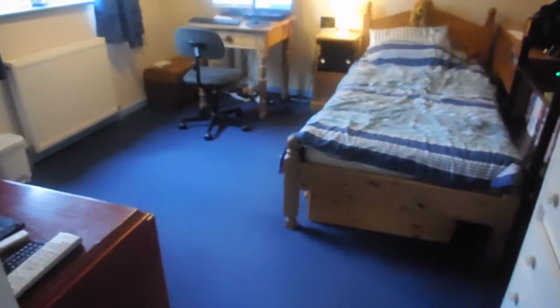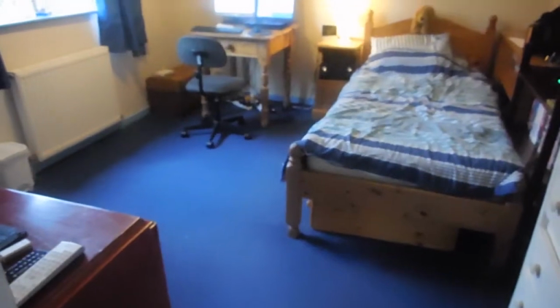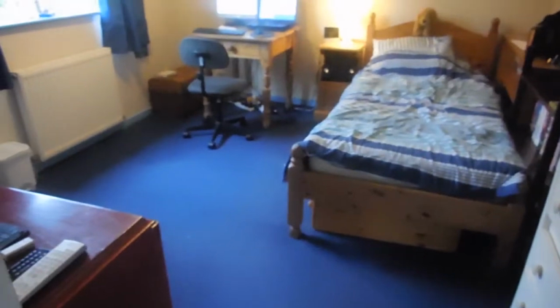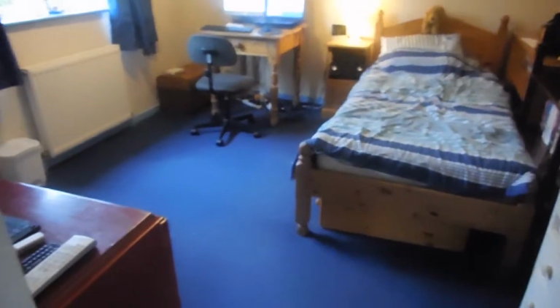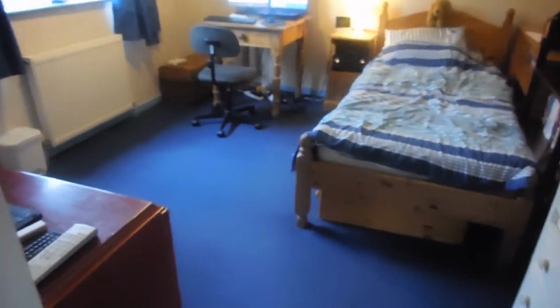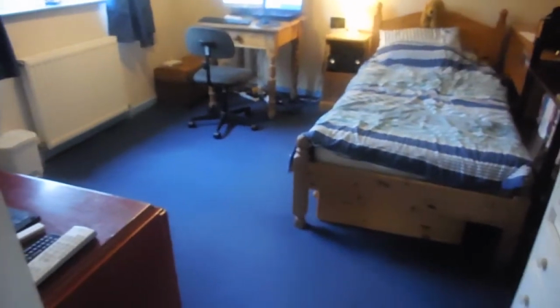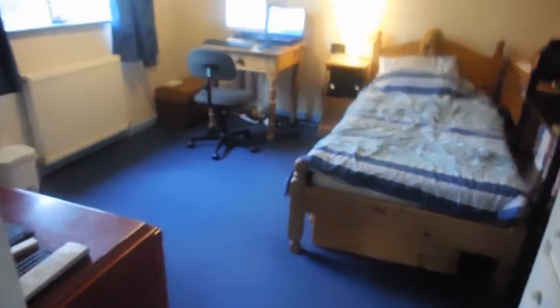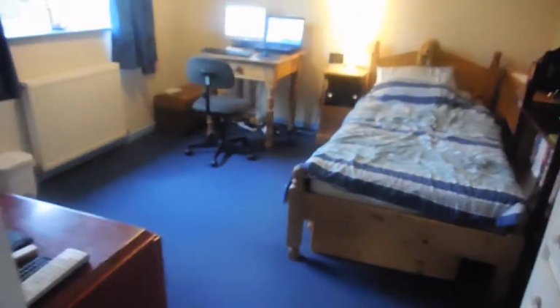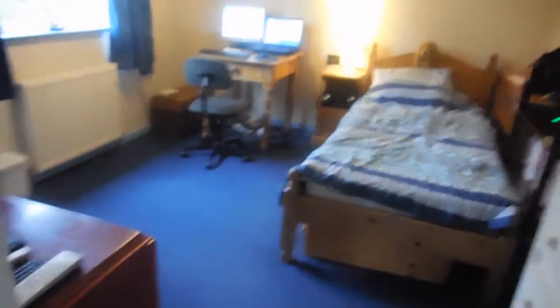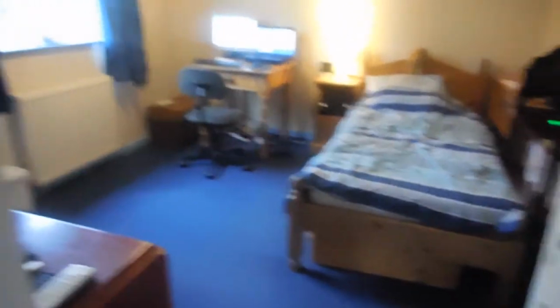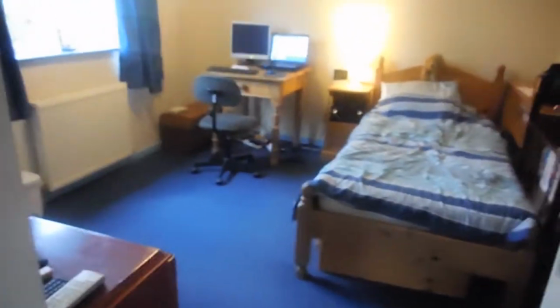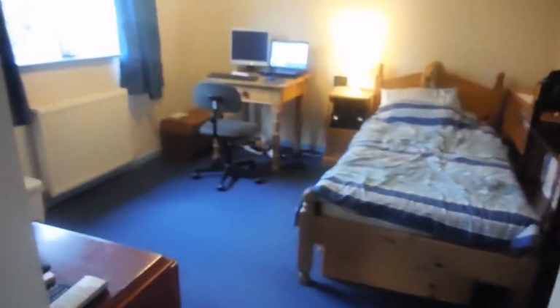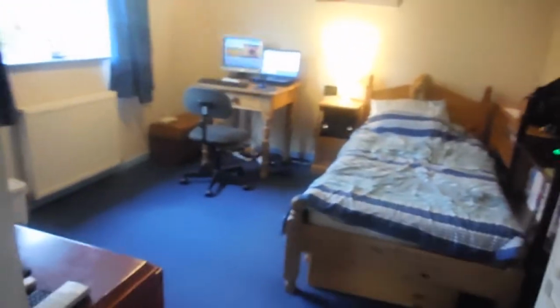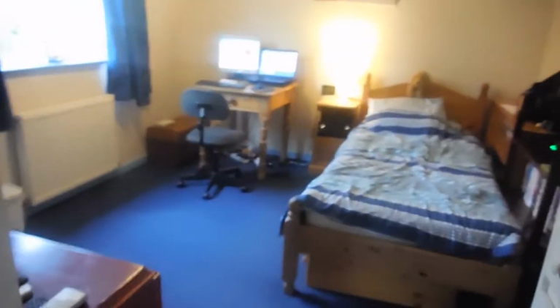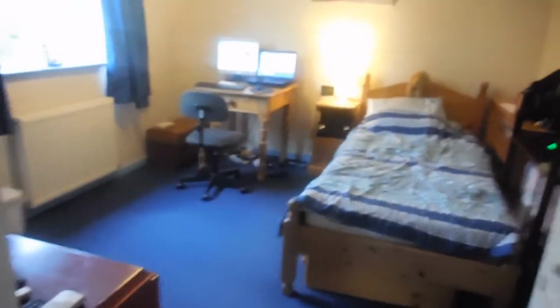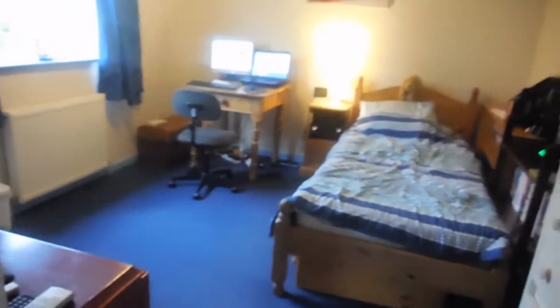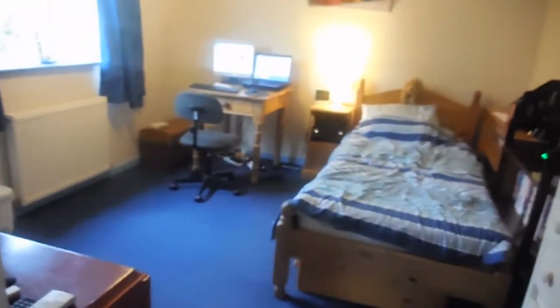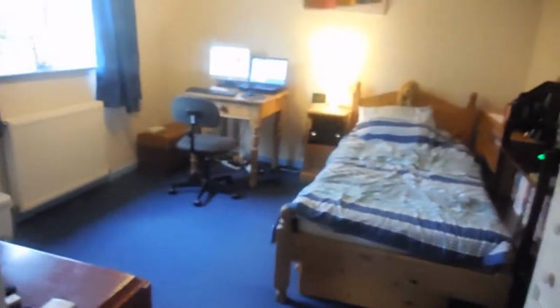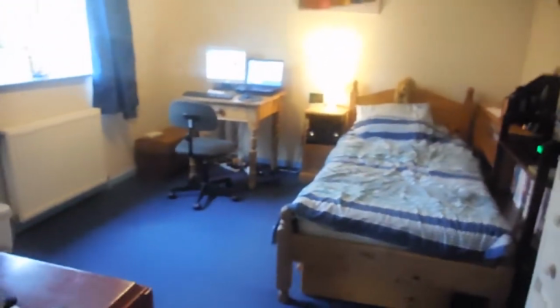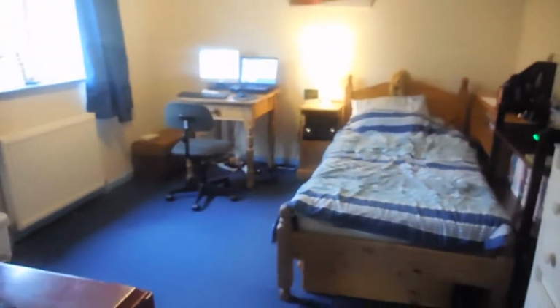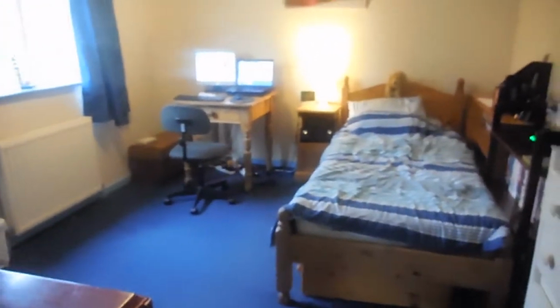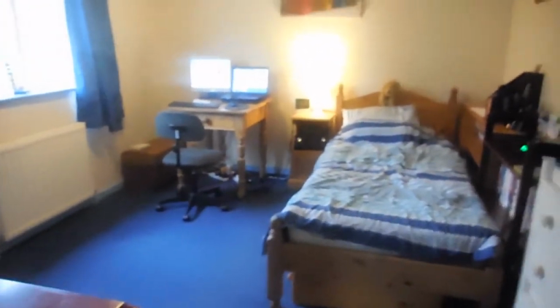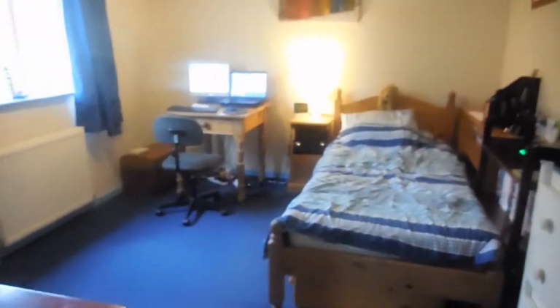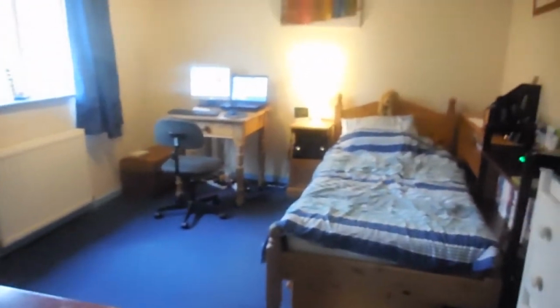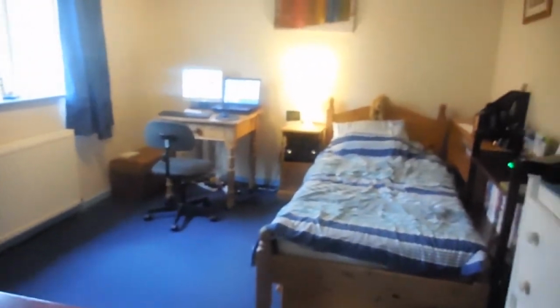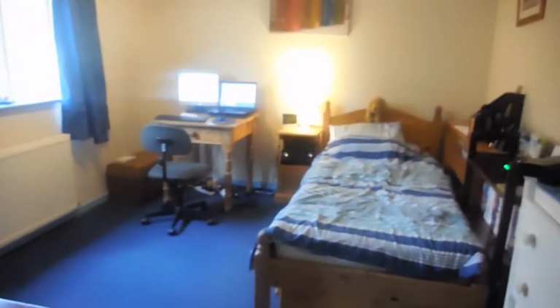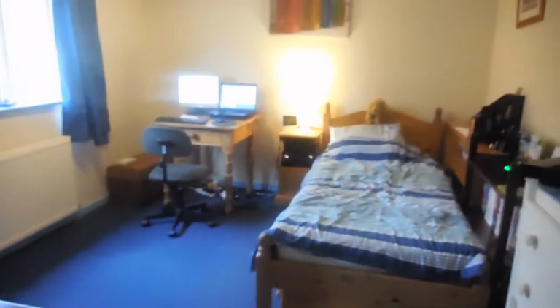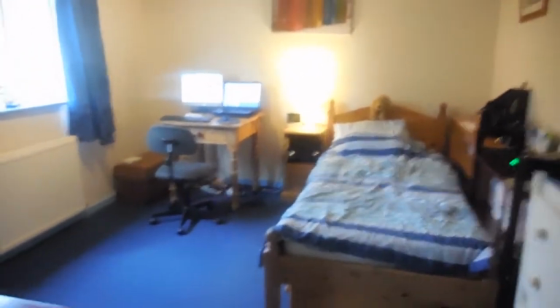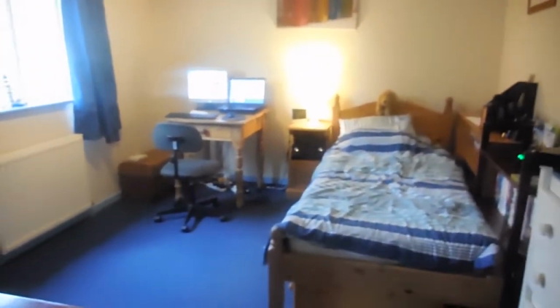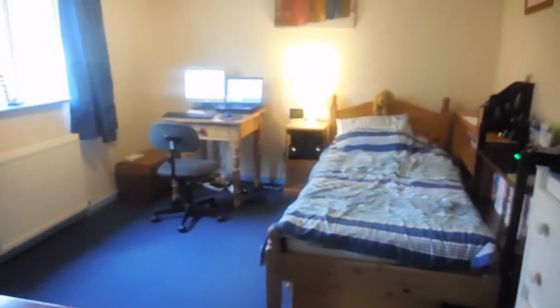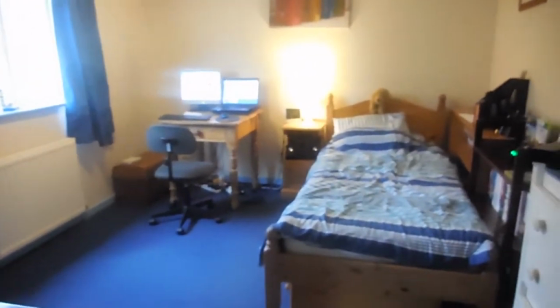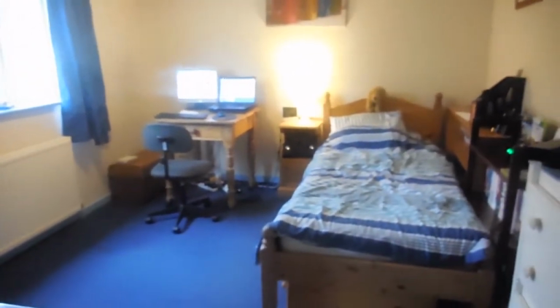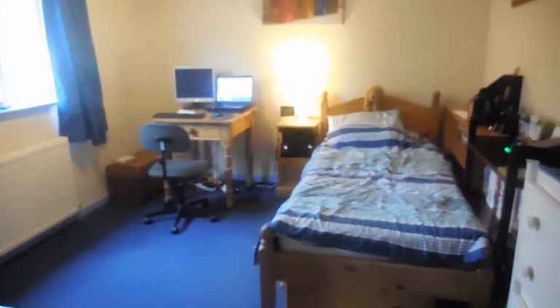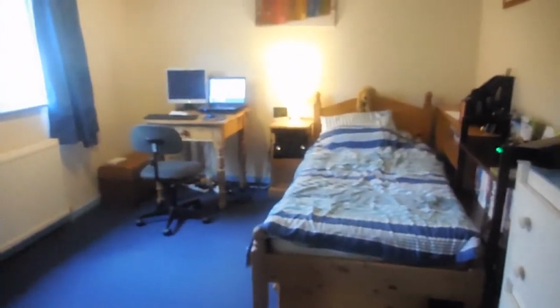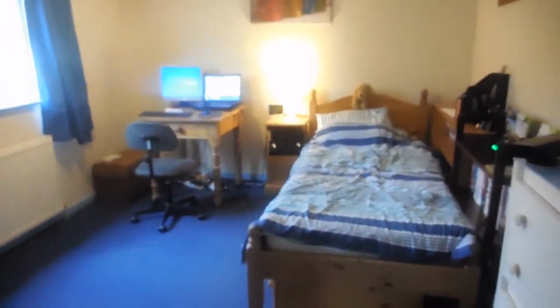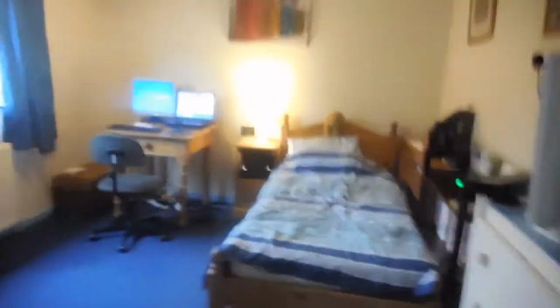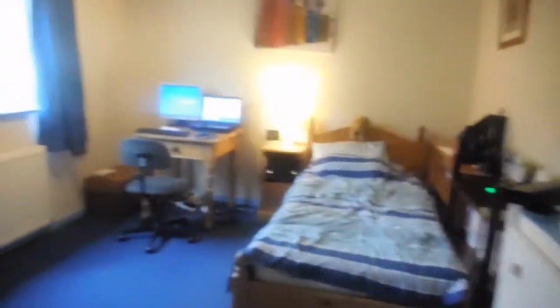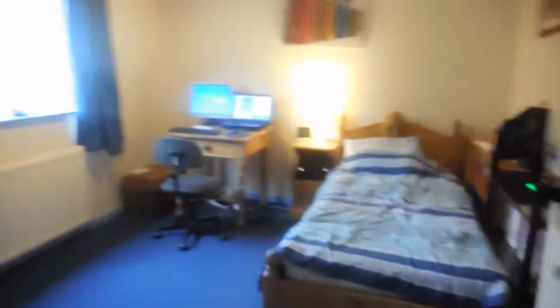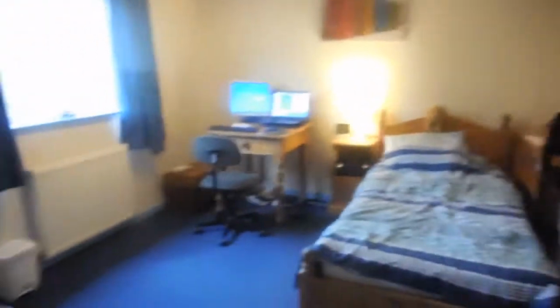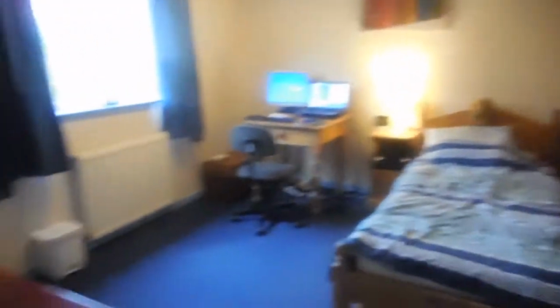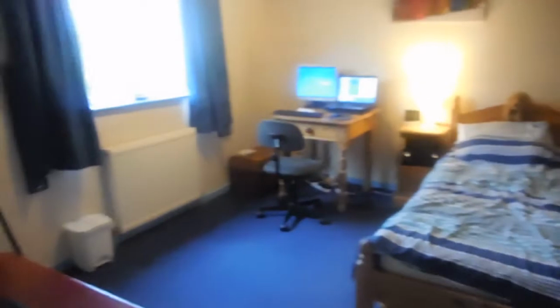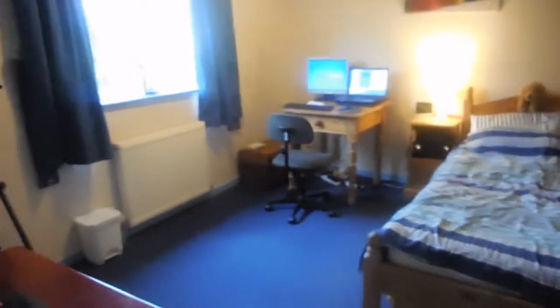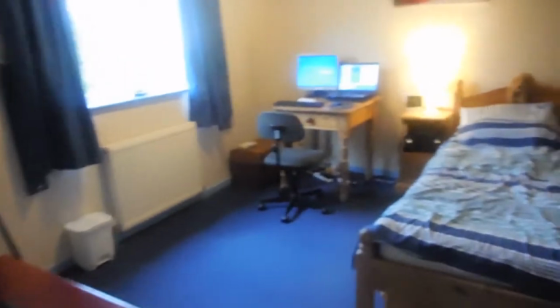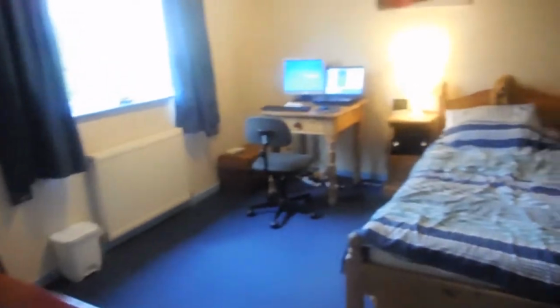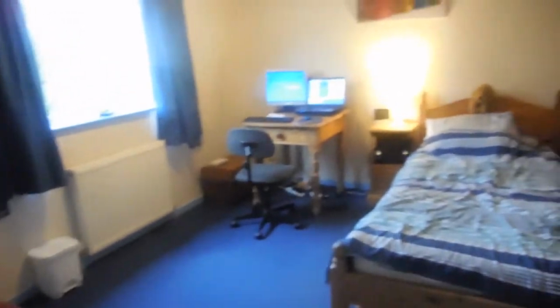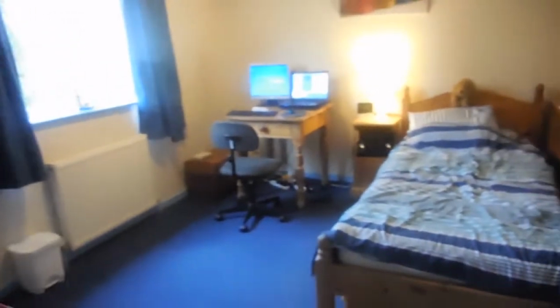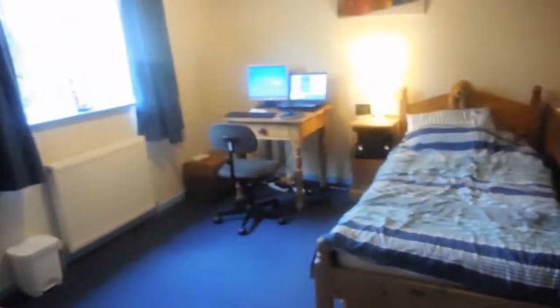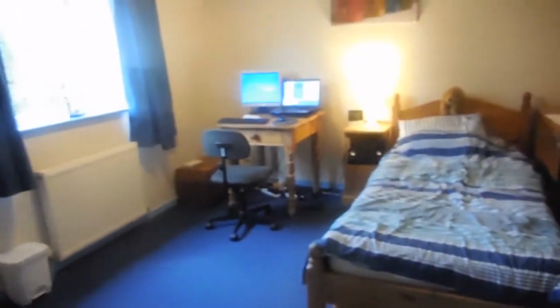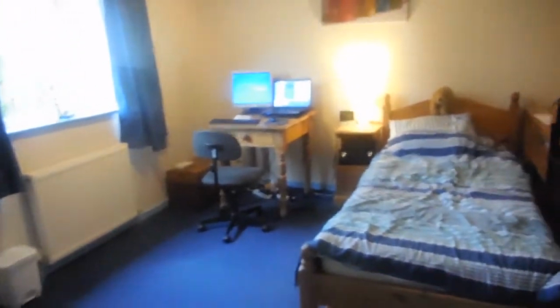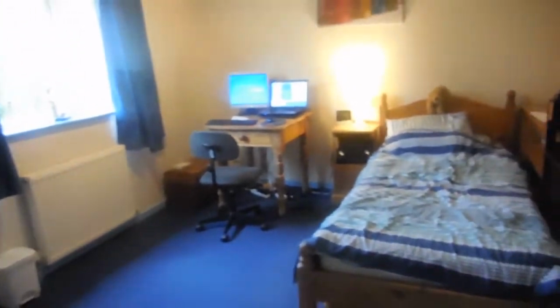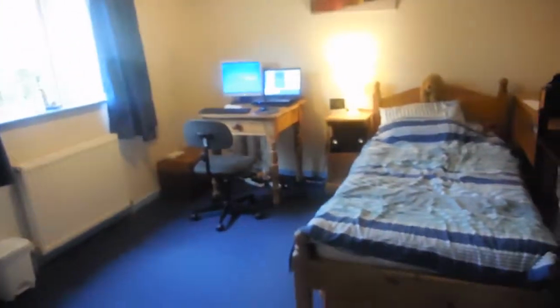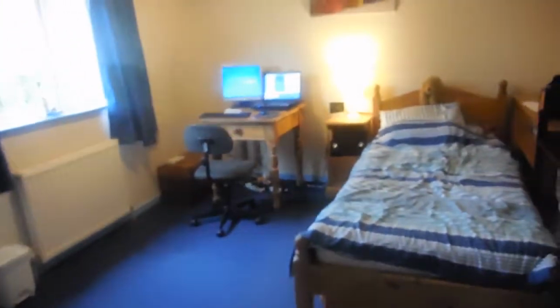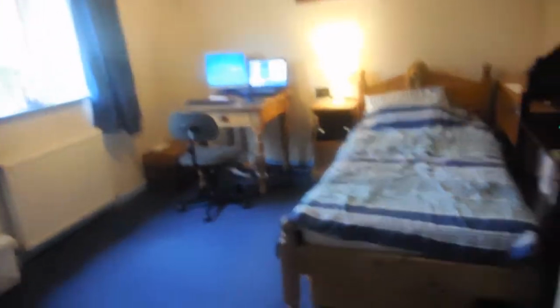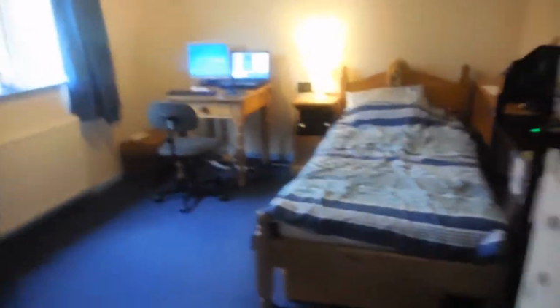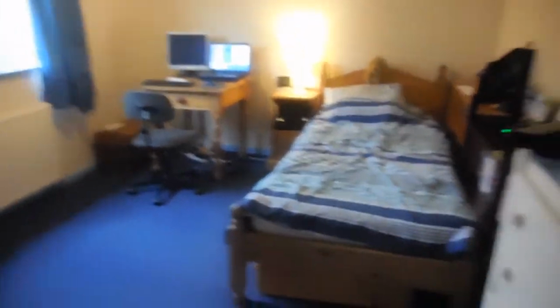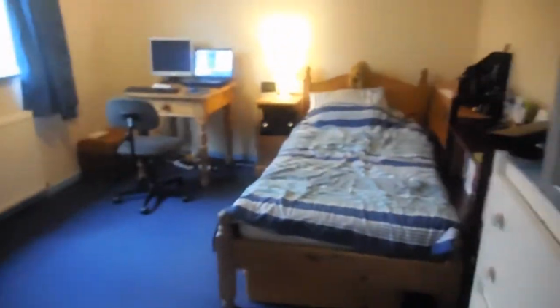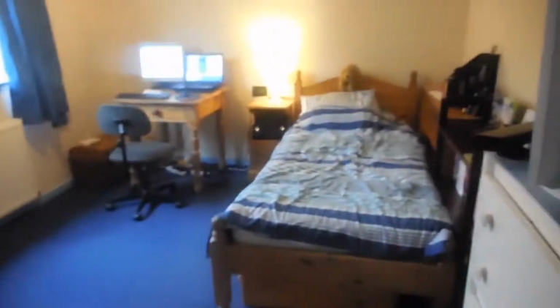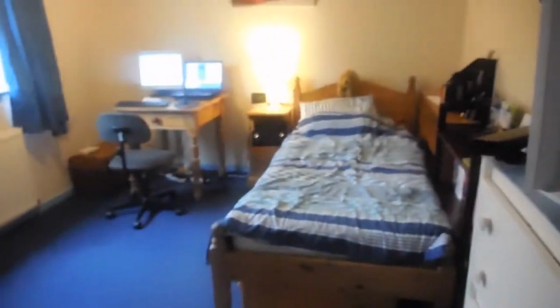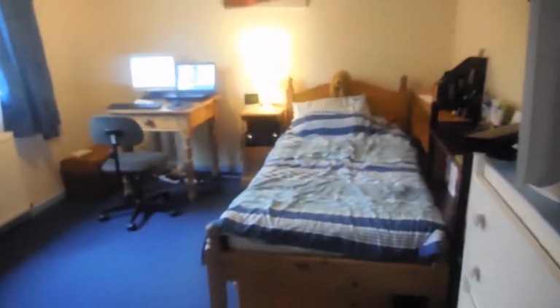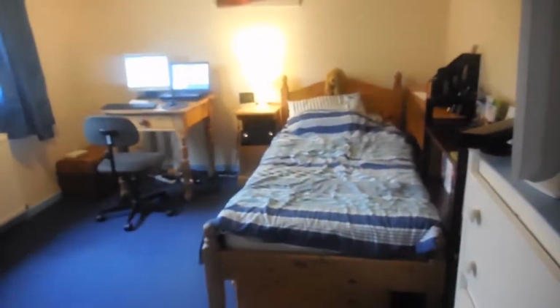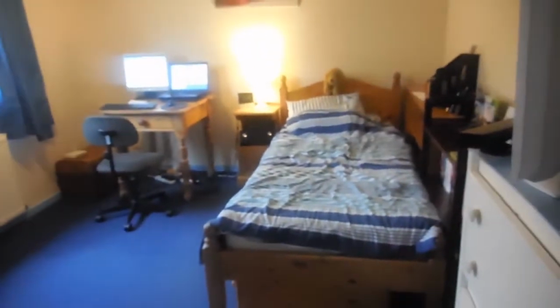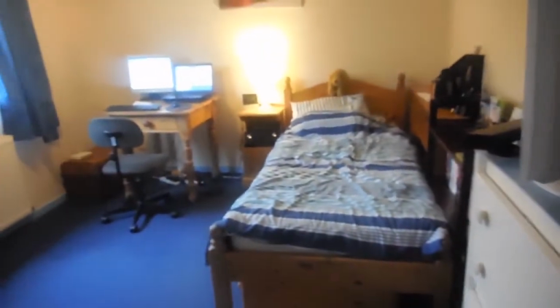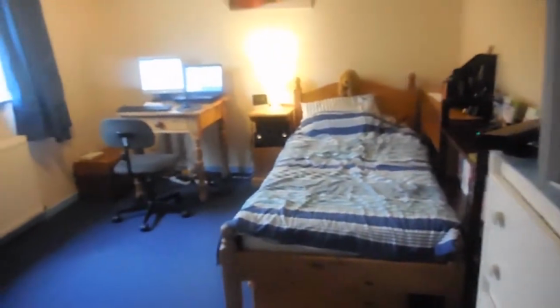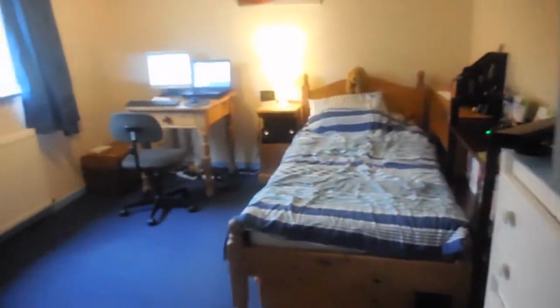Hey guys, it's Gasty Gaming here today. Today I'm showing you my November gaming setup slash around my bedroom.